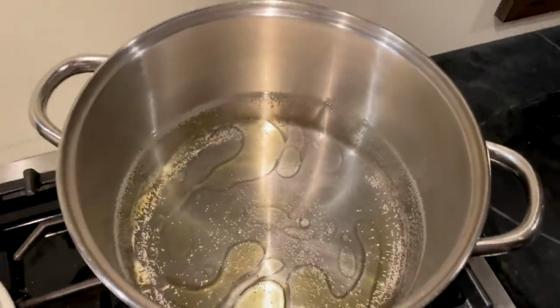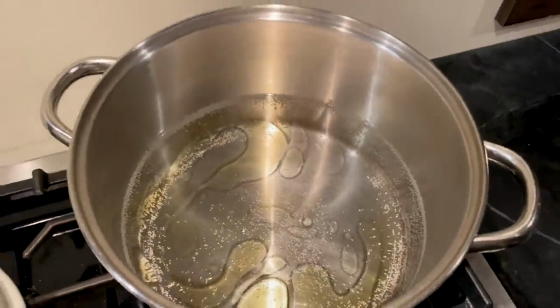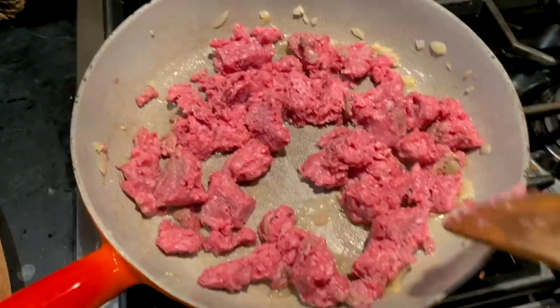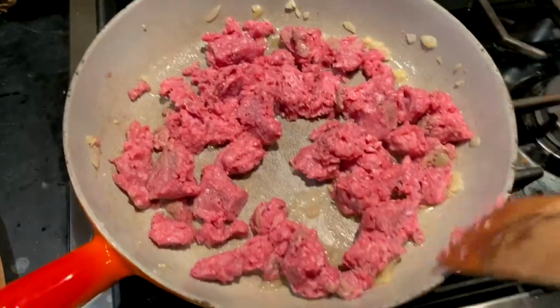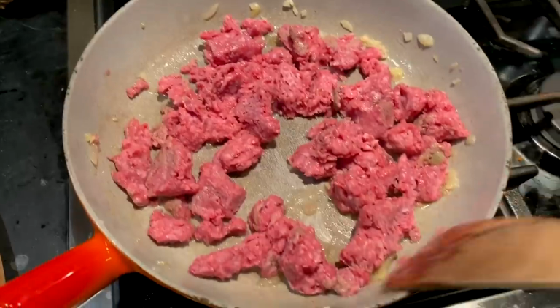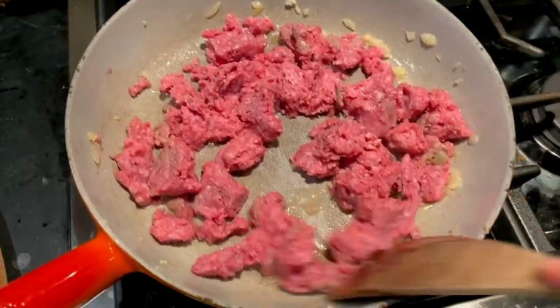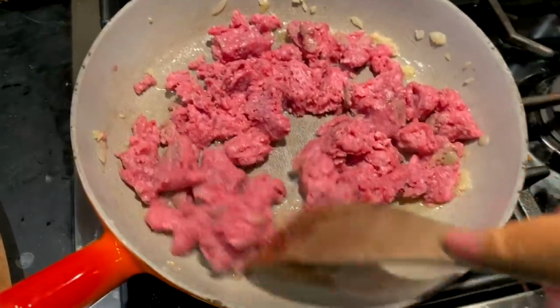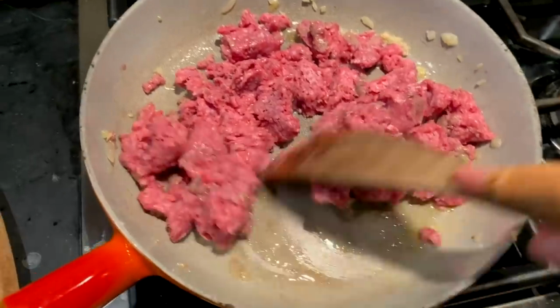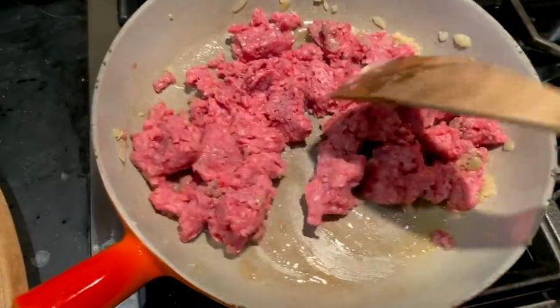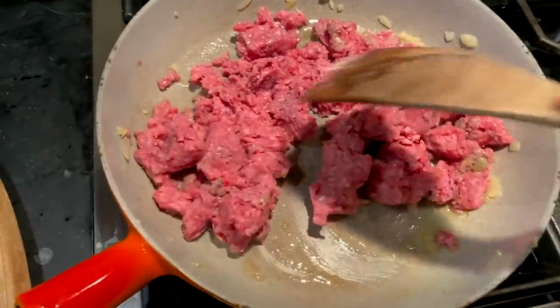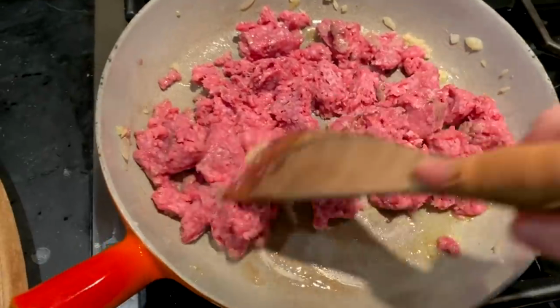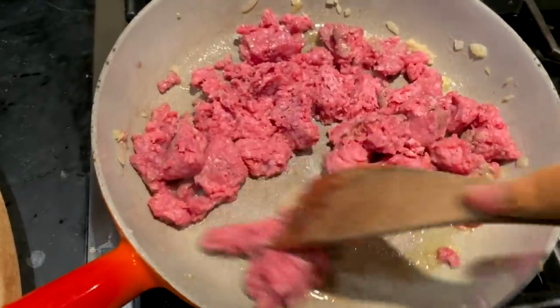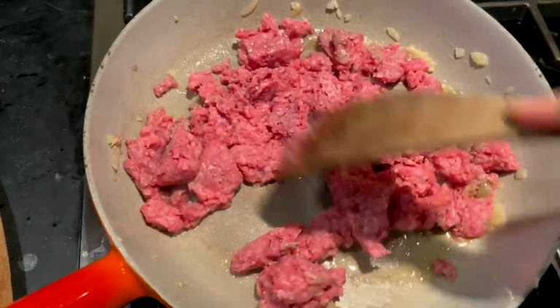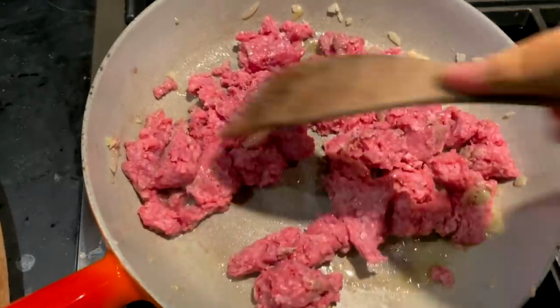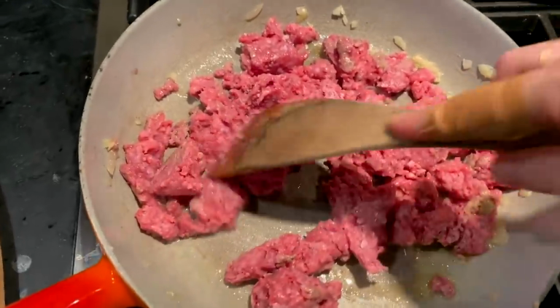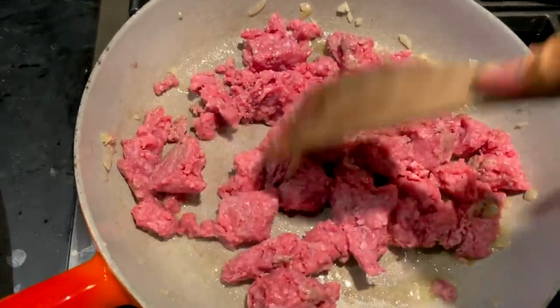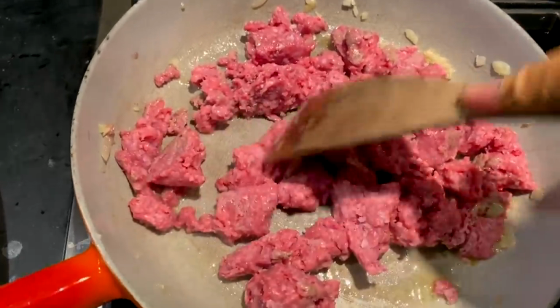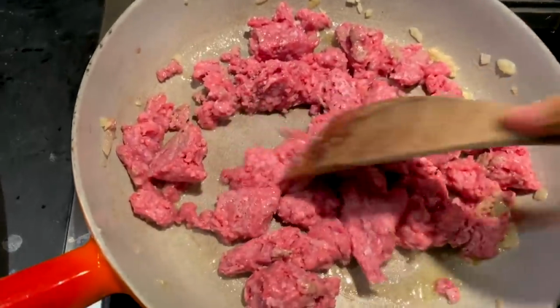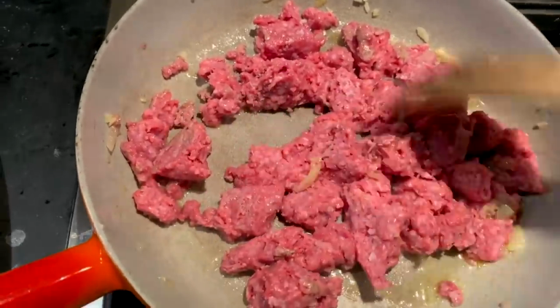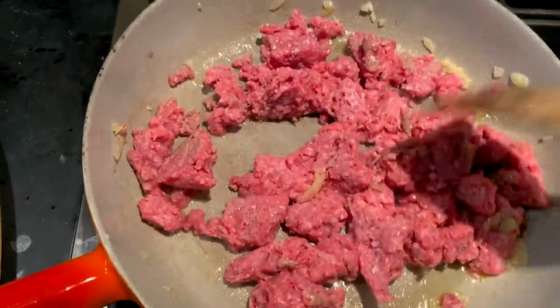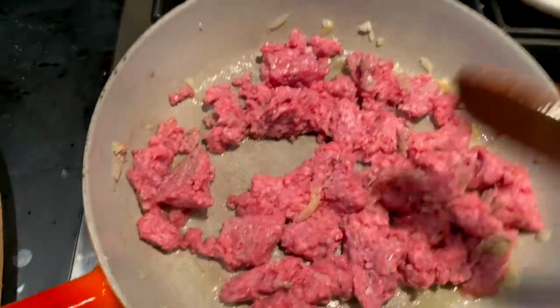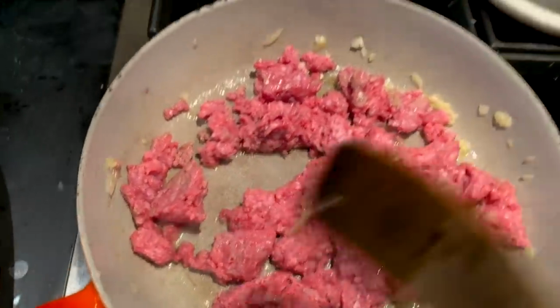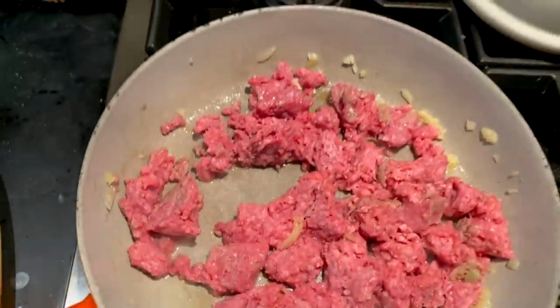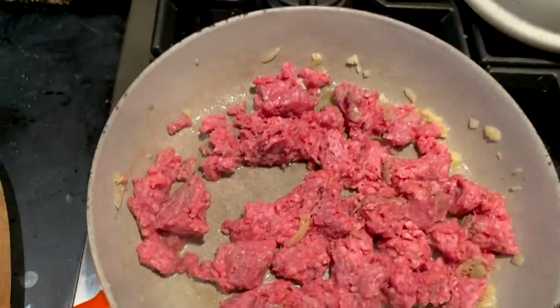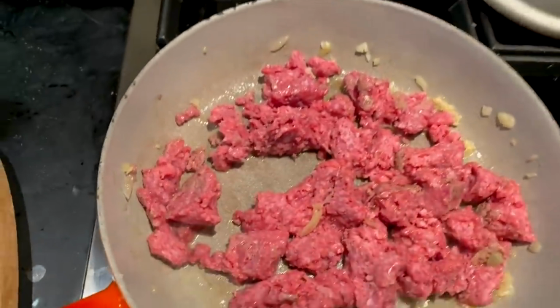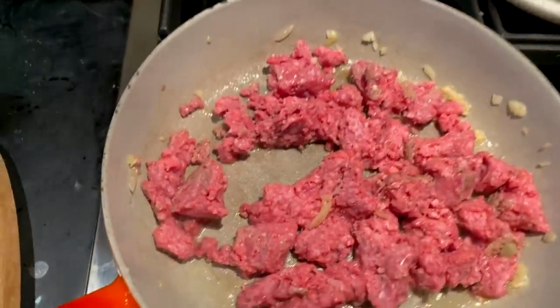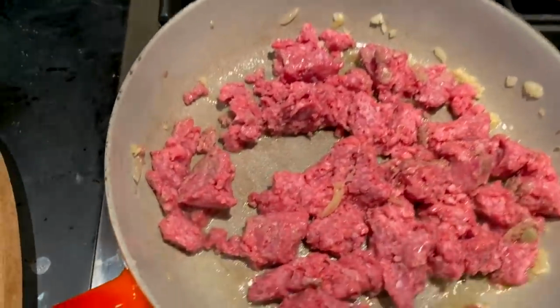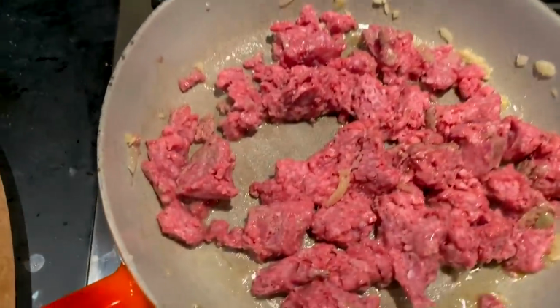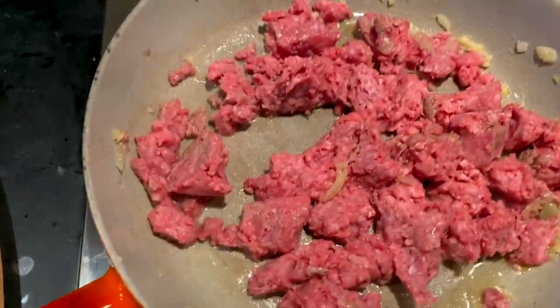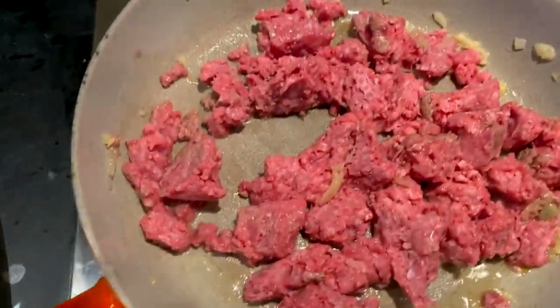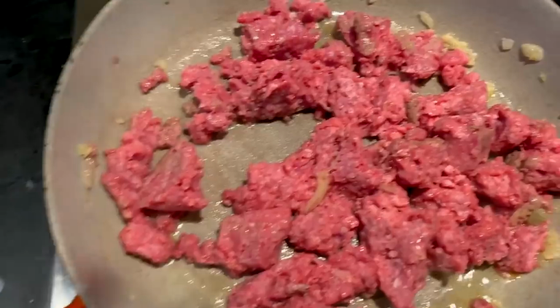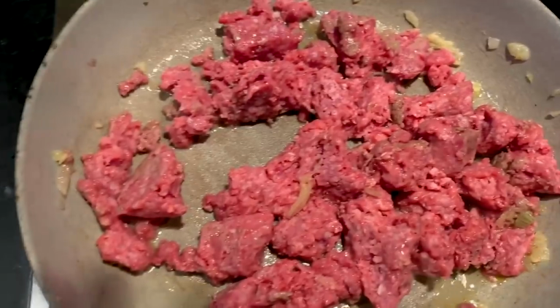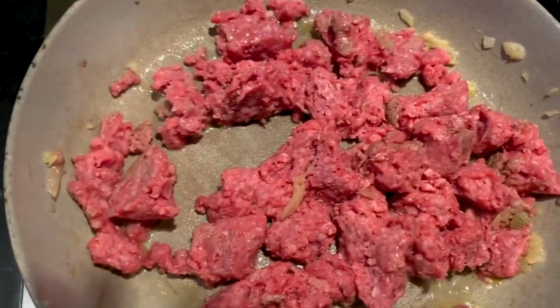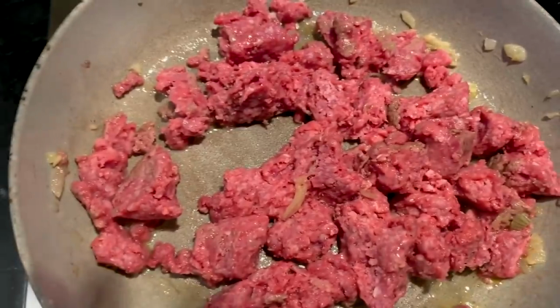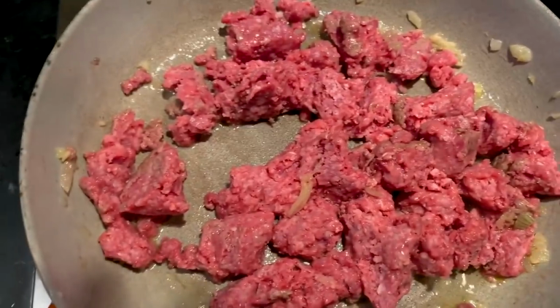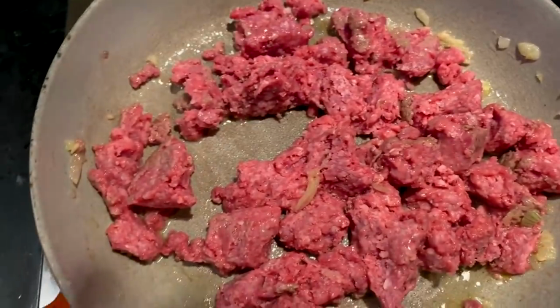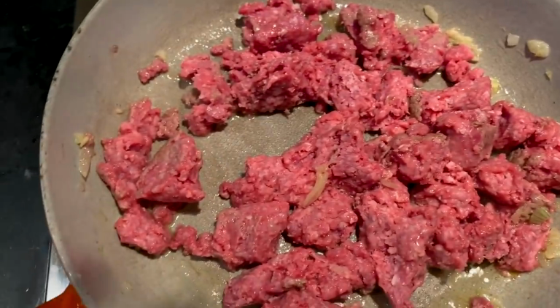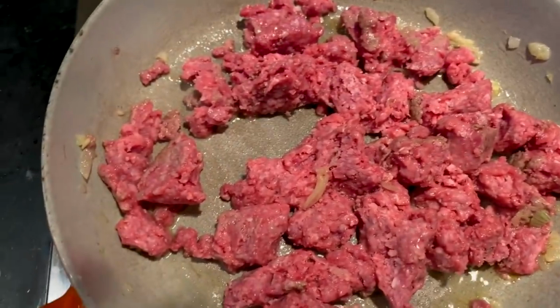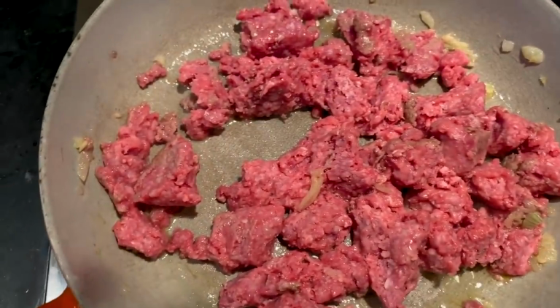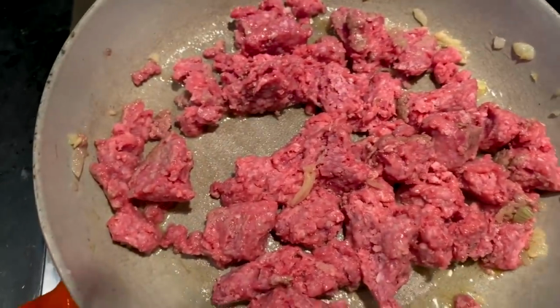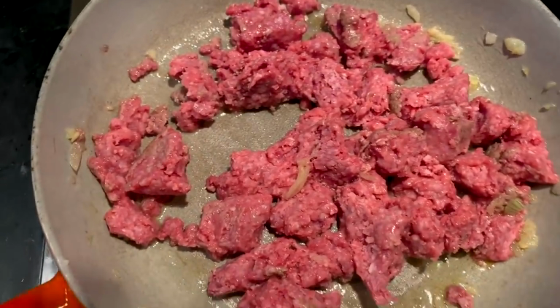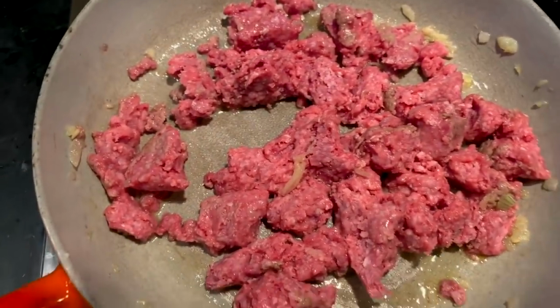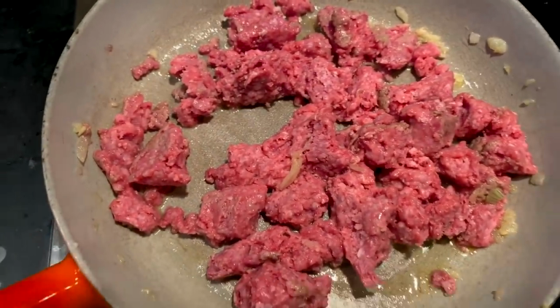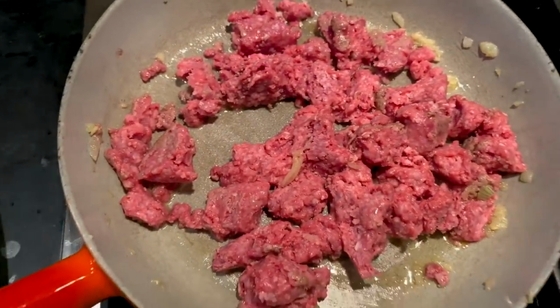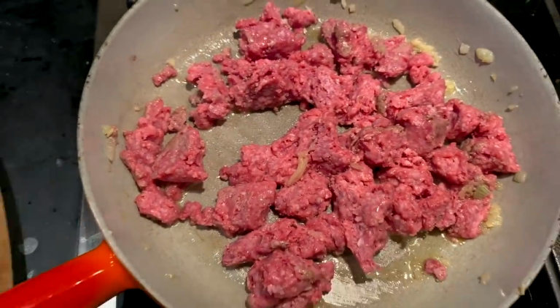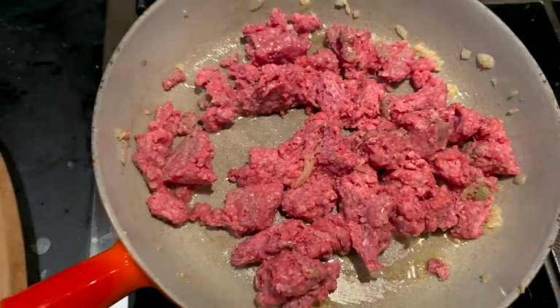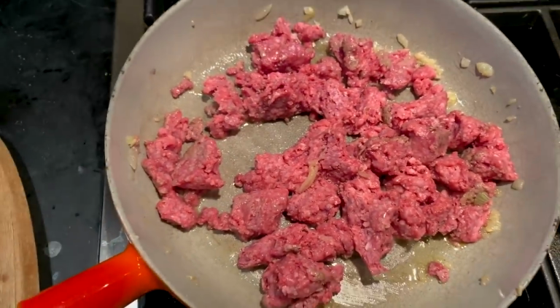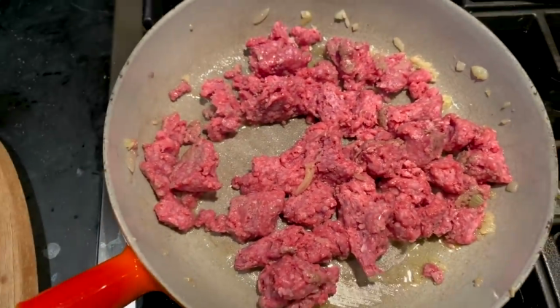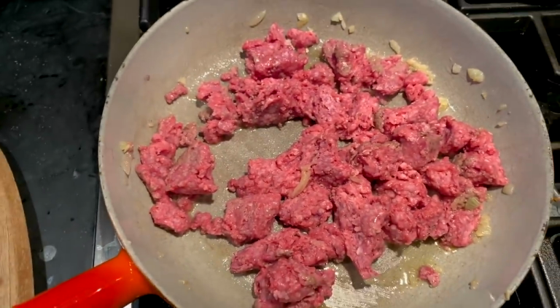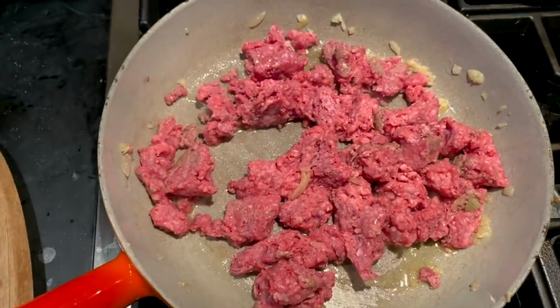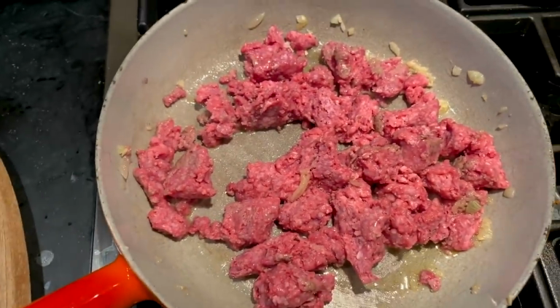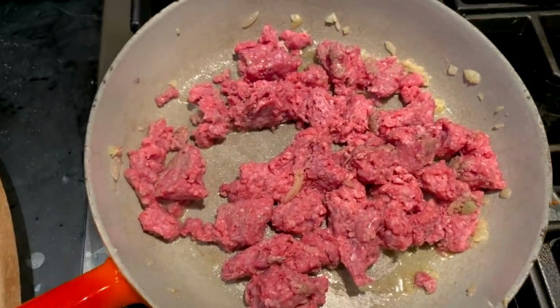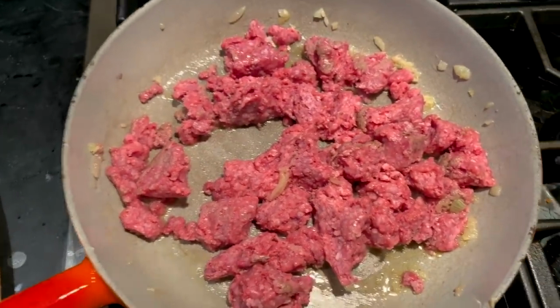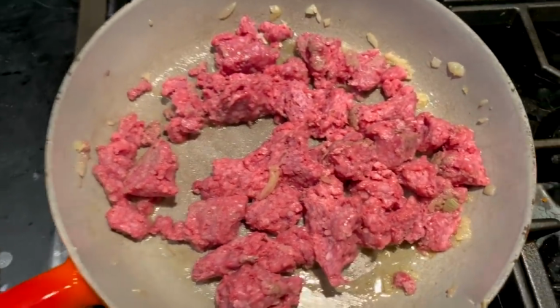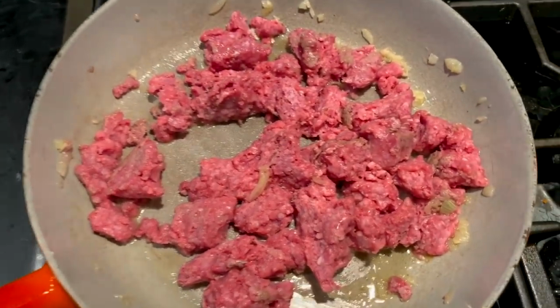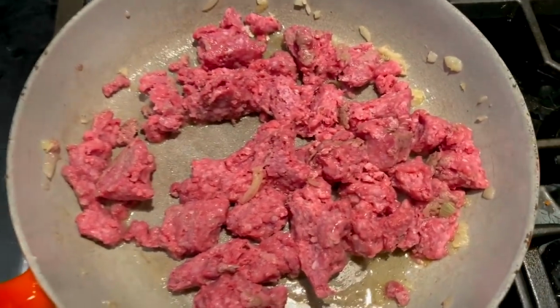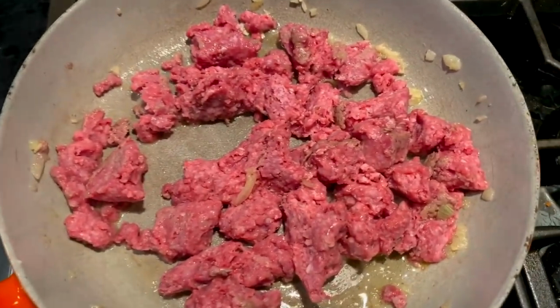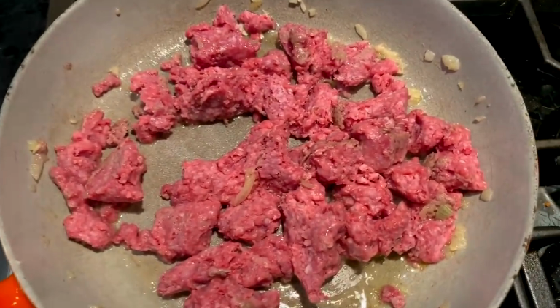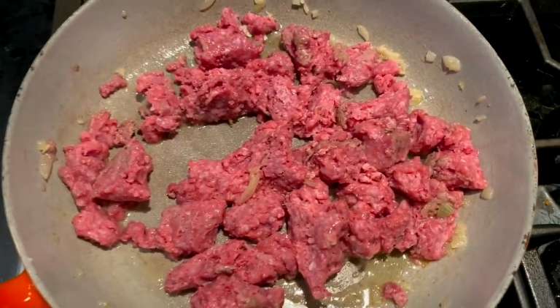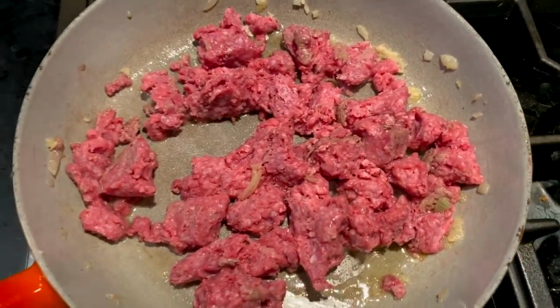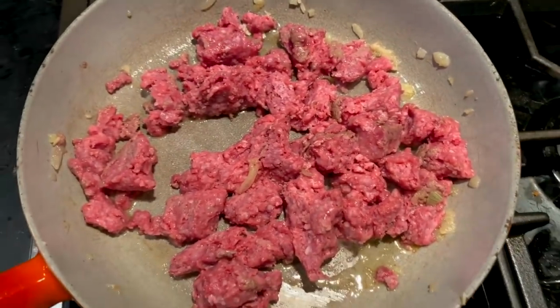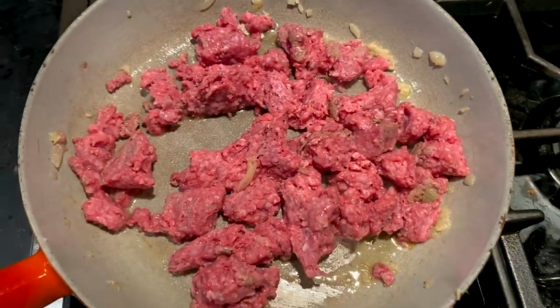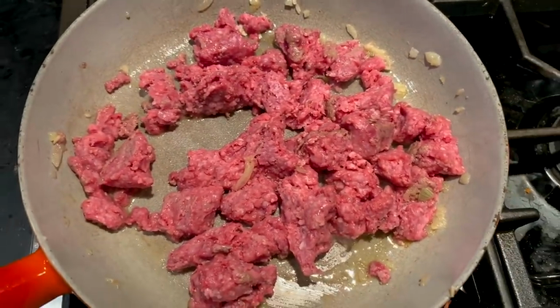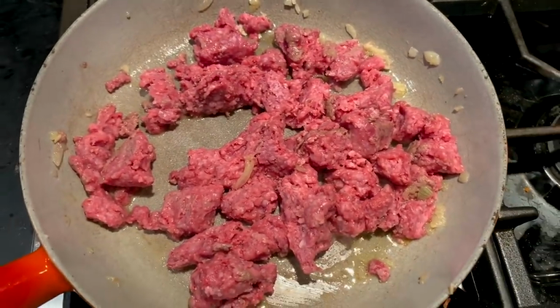I just added the red meat, I'm gonna get this going. I'm gonna add garlic salt, regular salt, and some pepper.